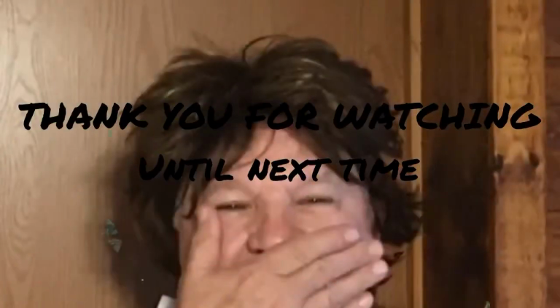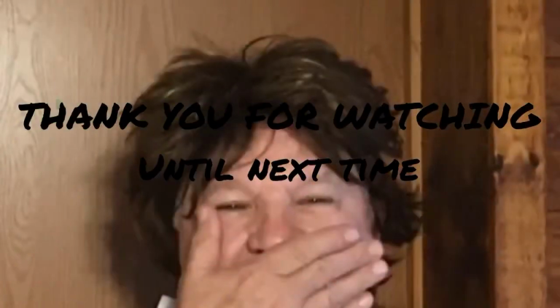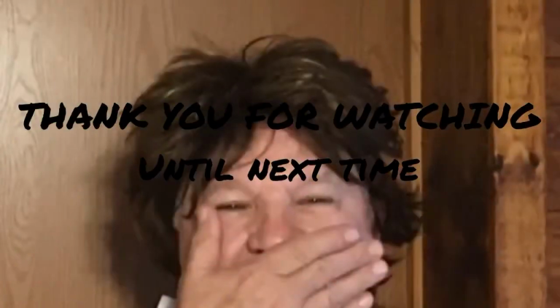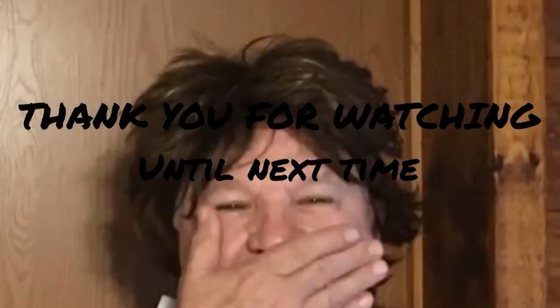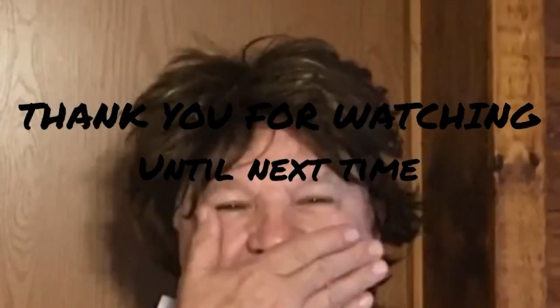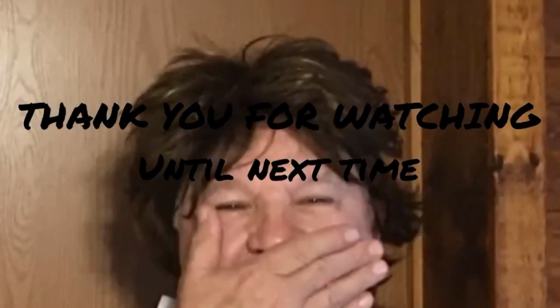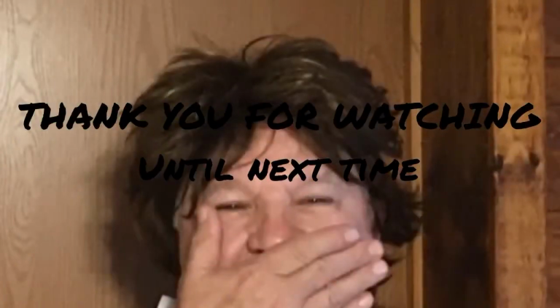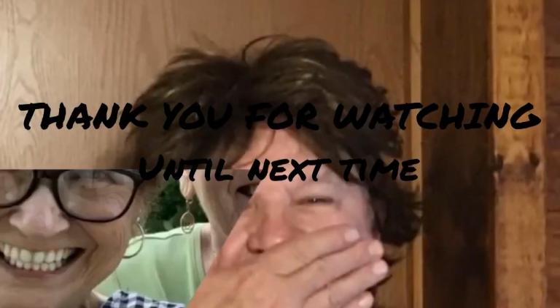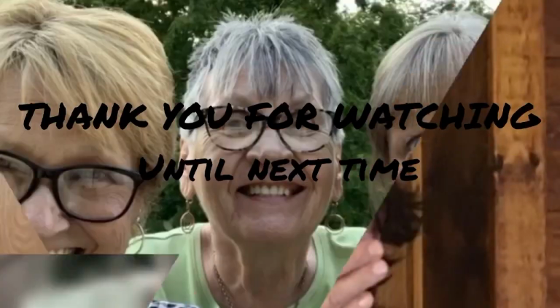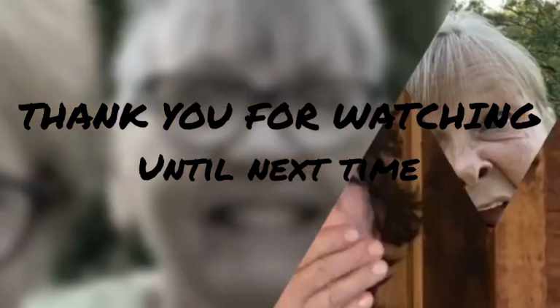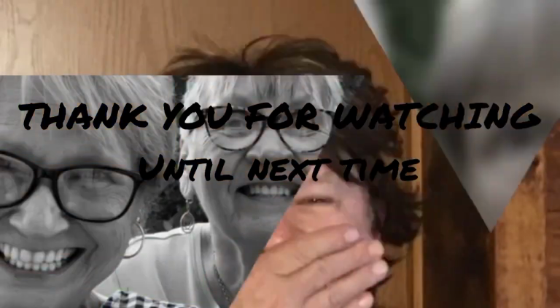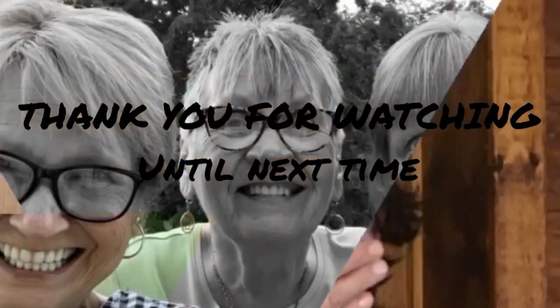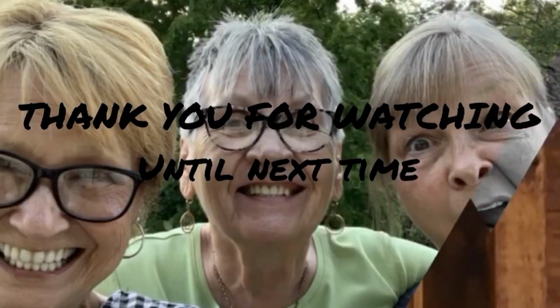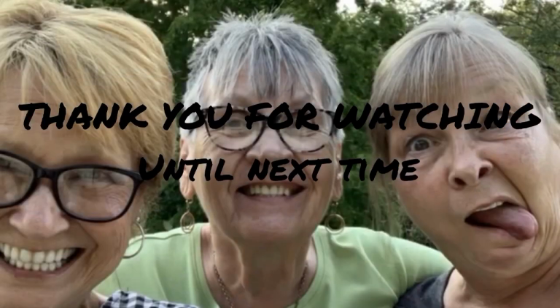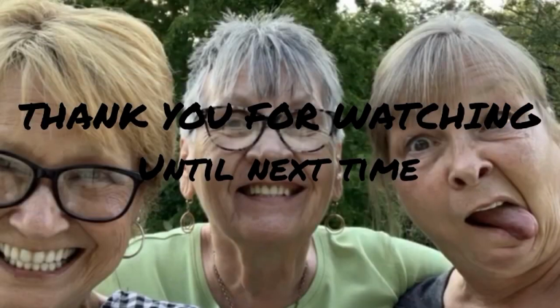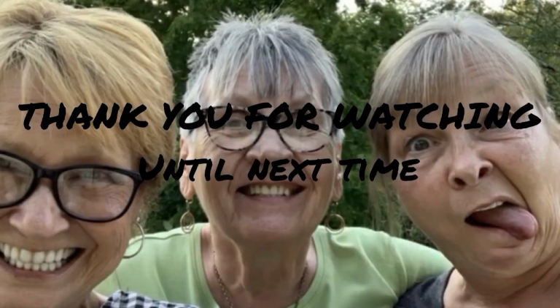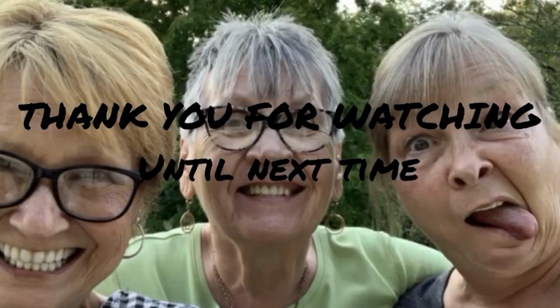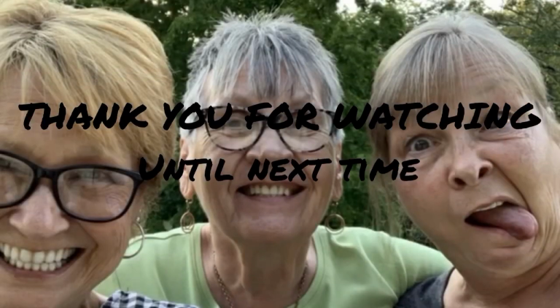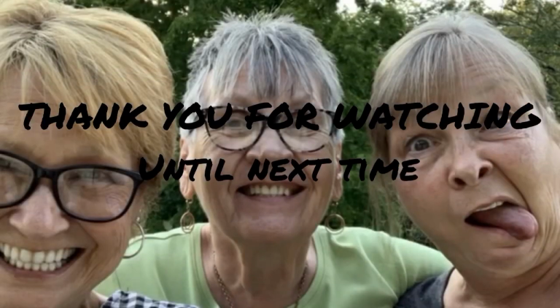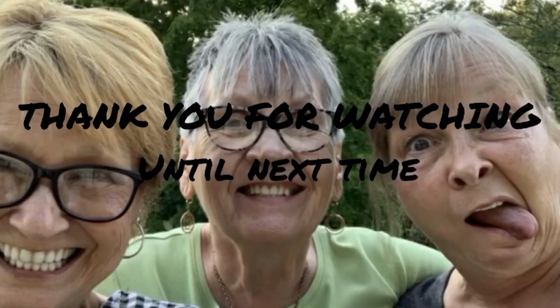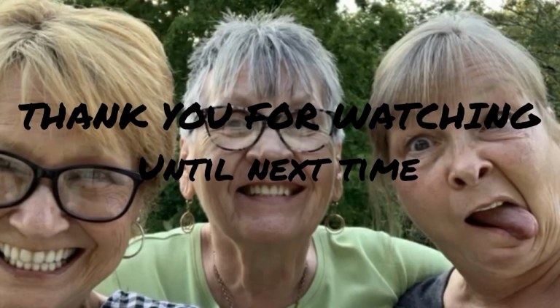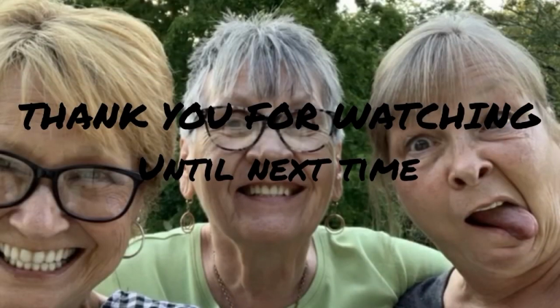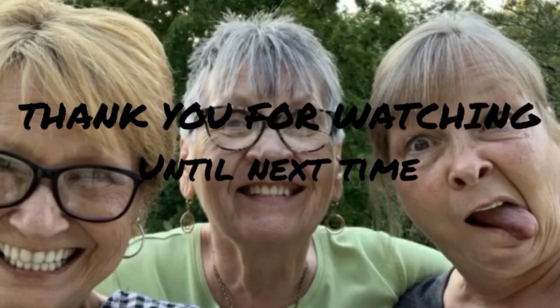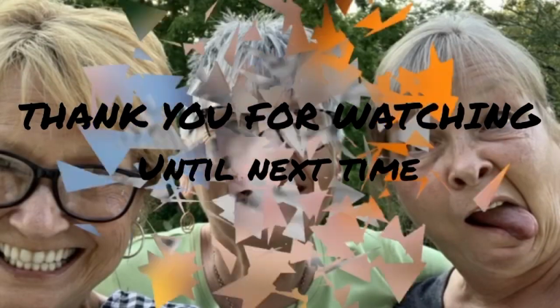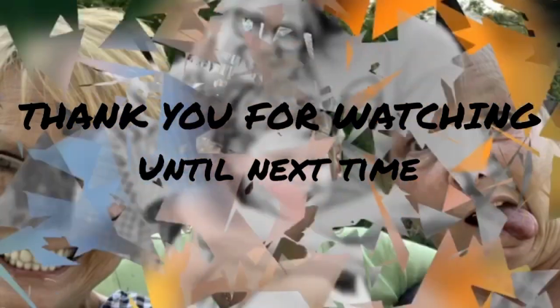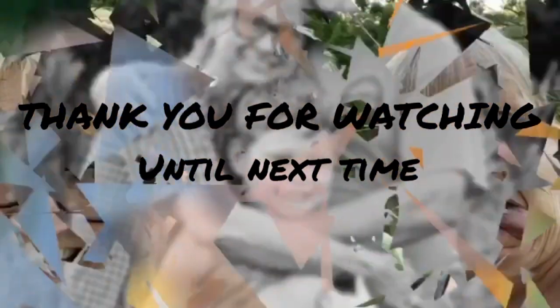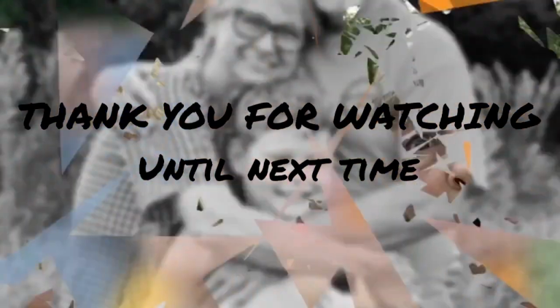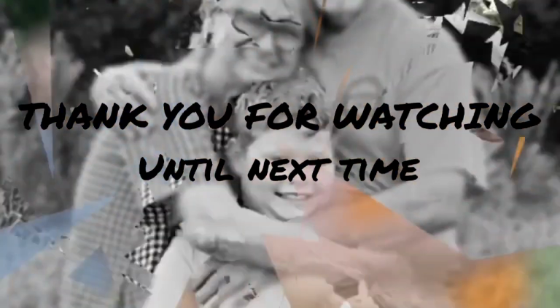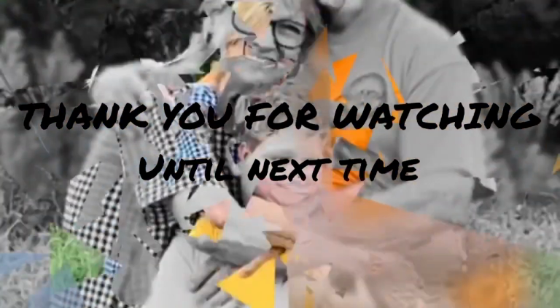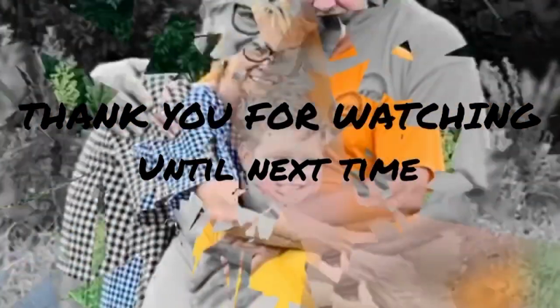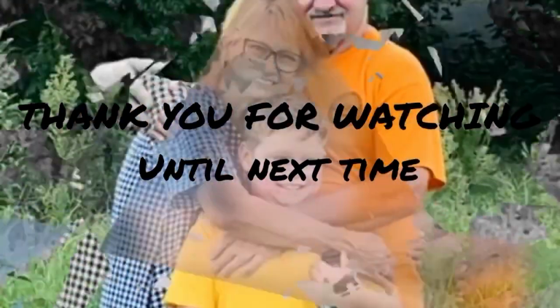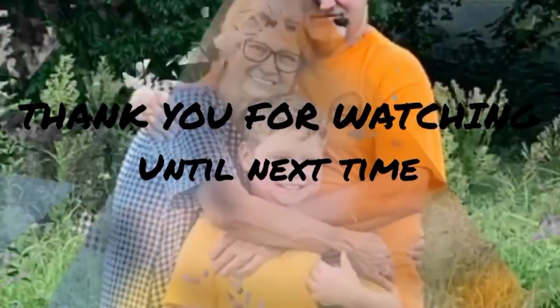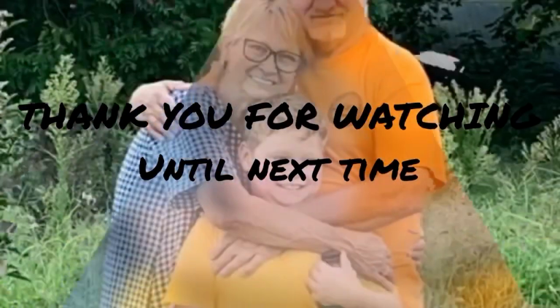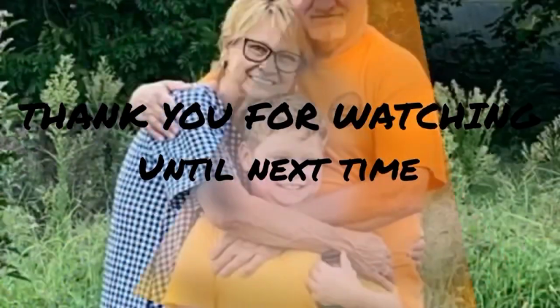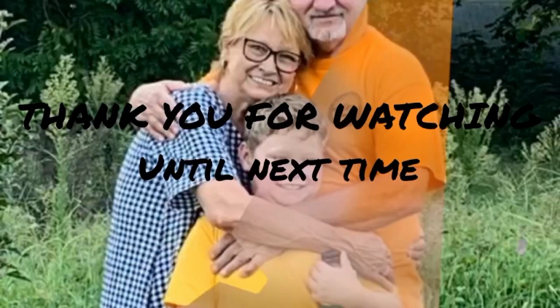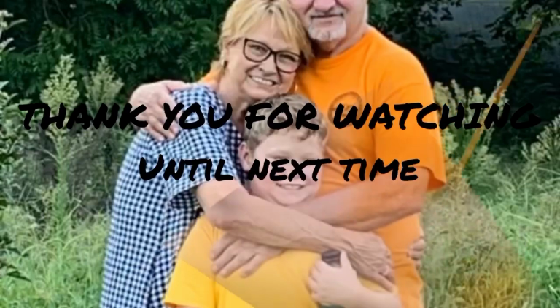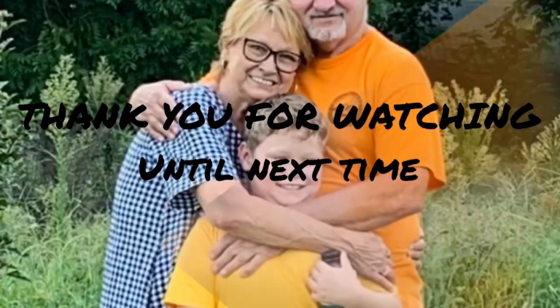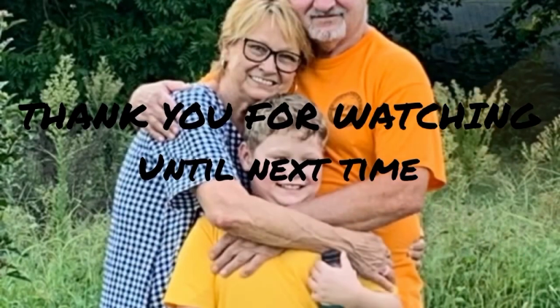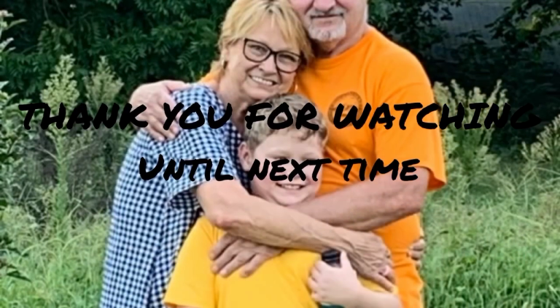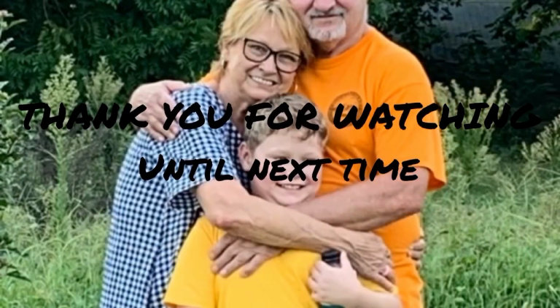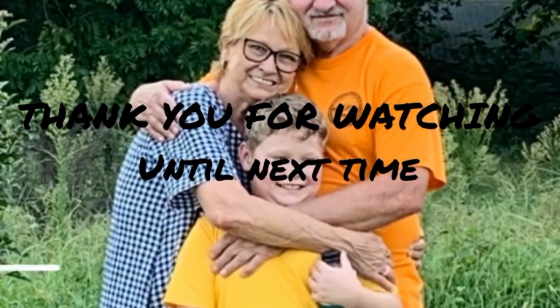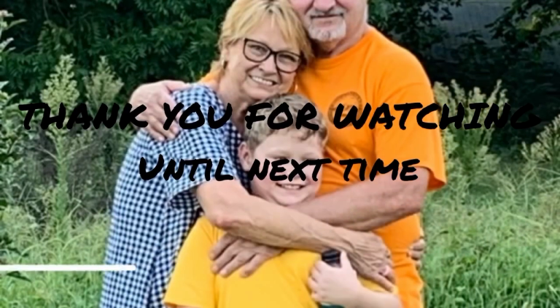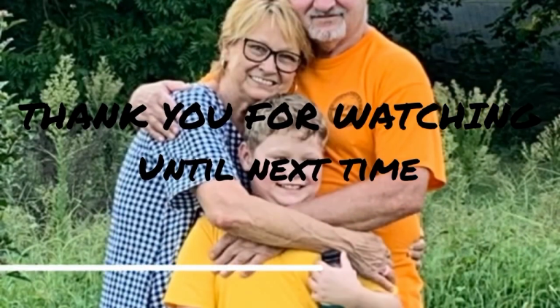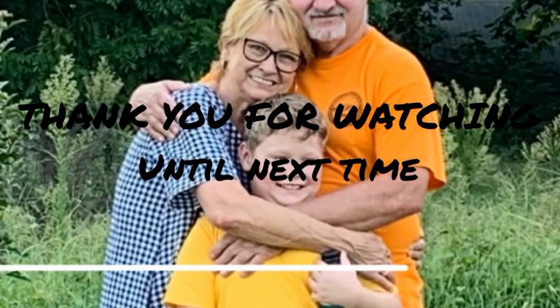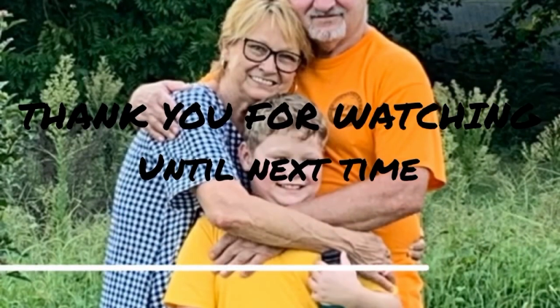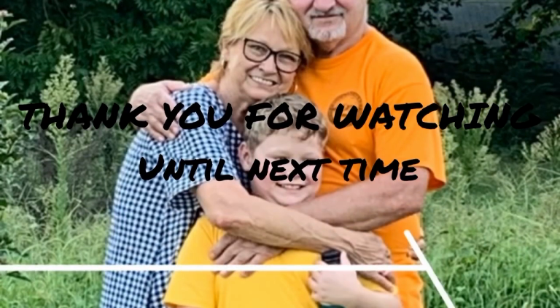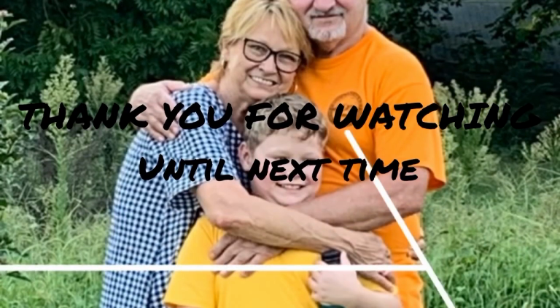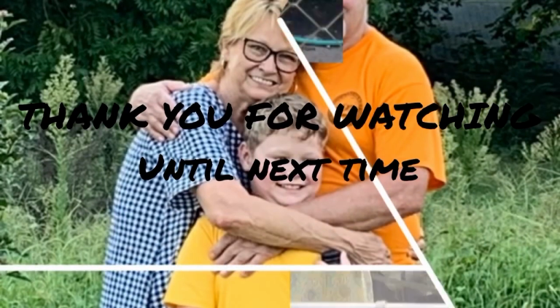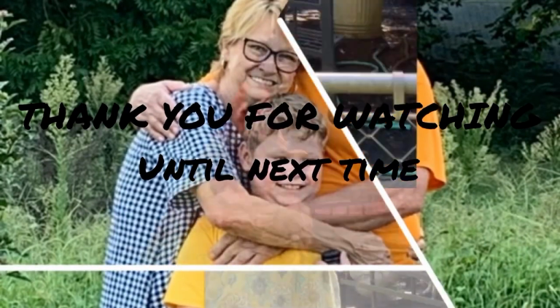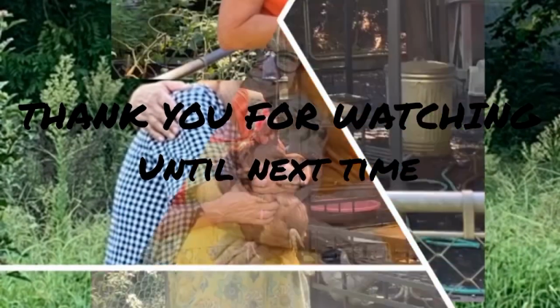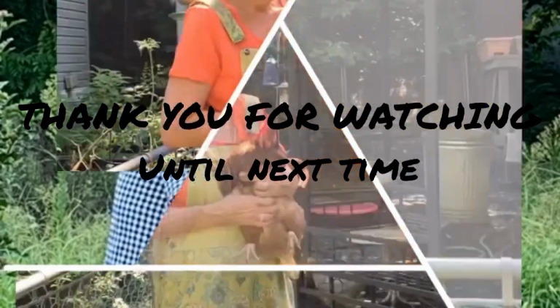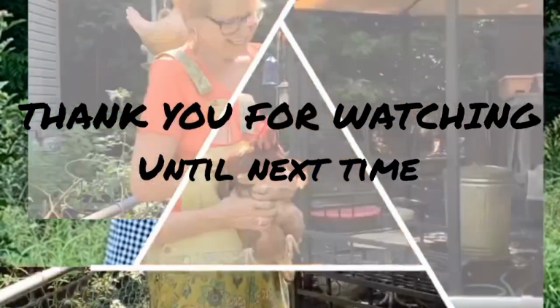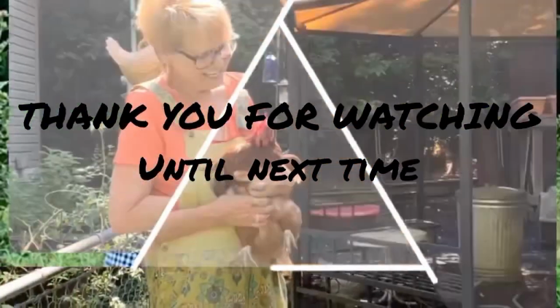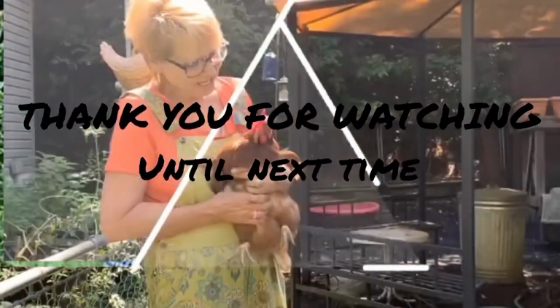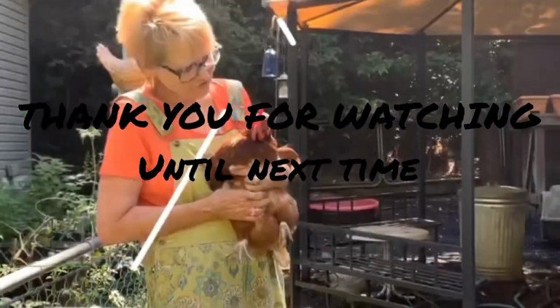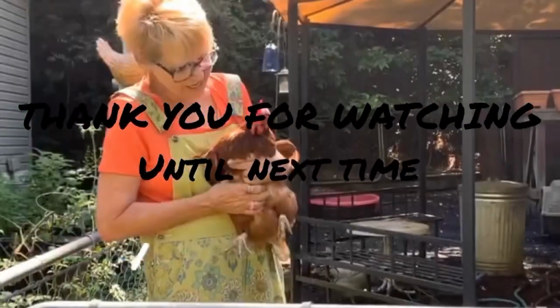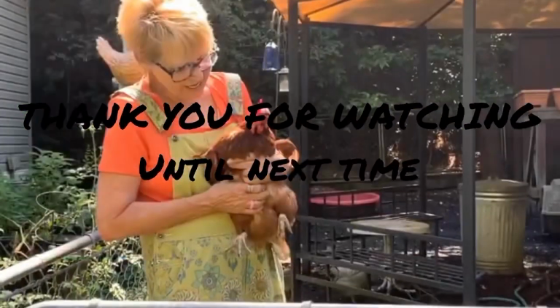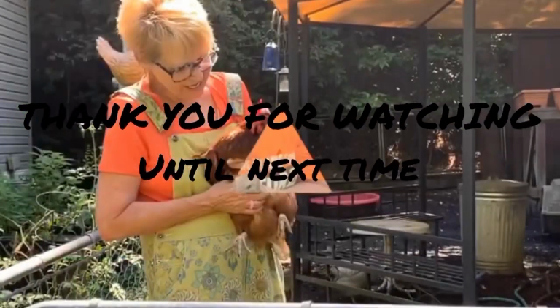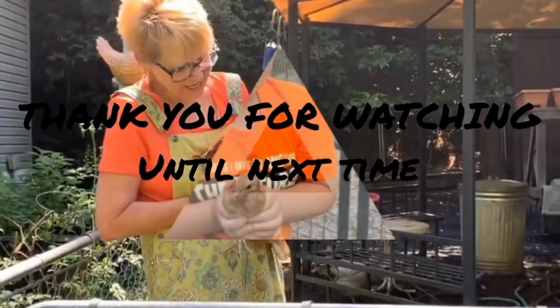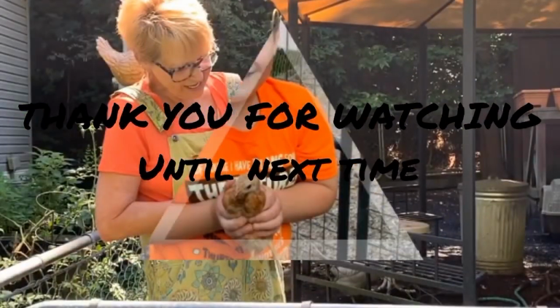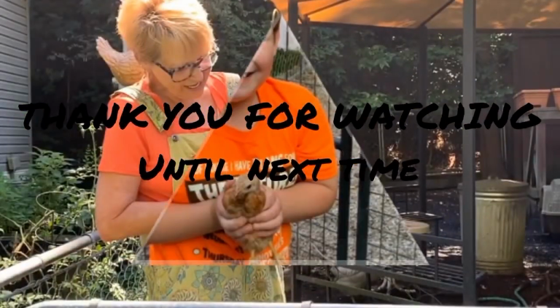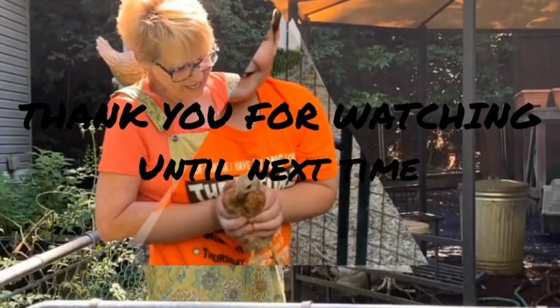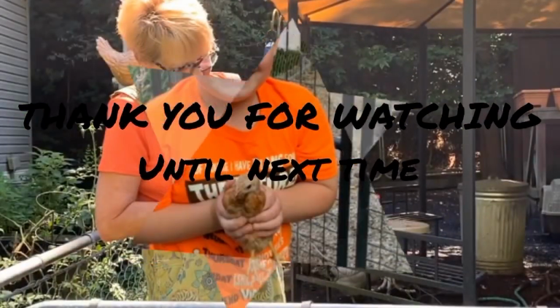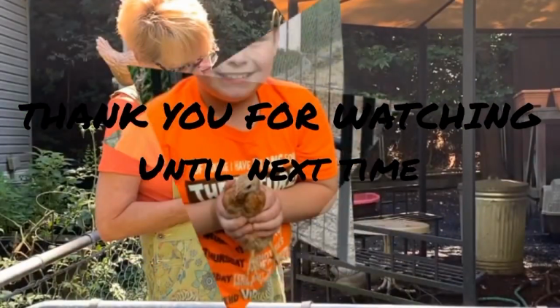There is something fun to do! We'll see you next time.